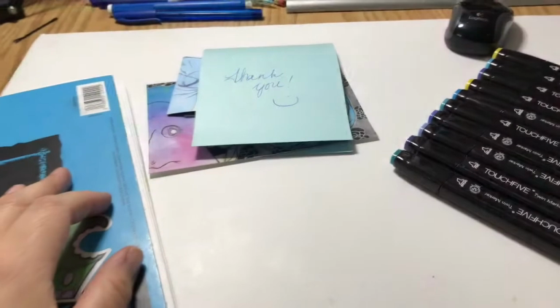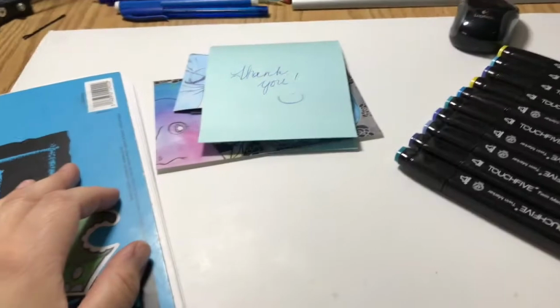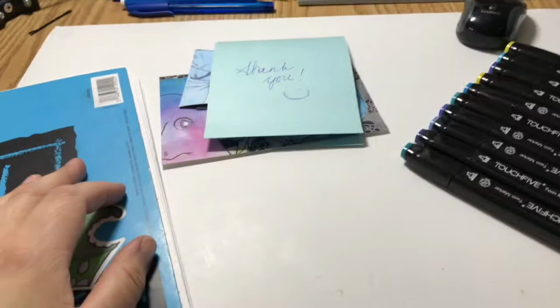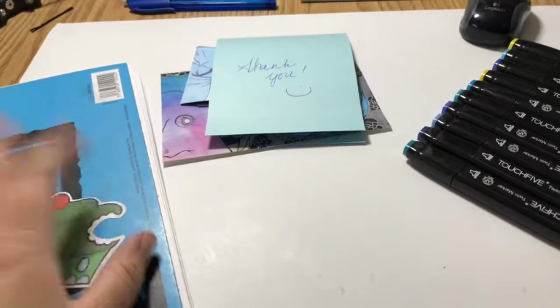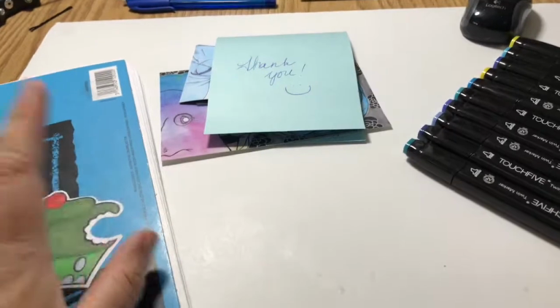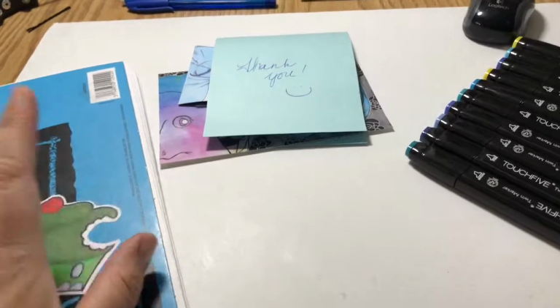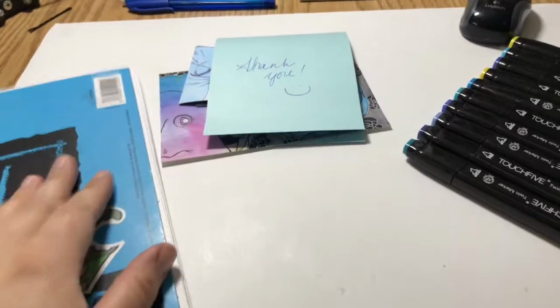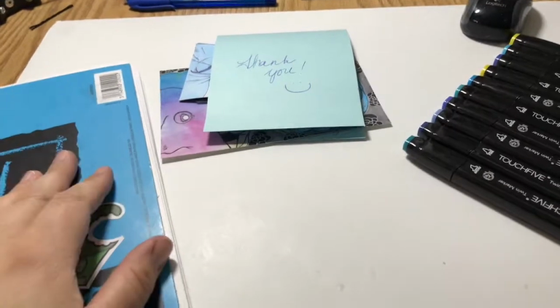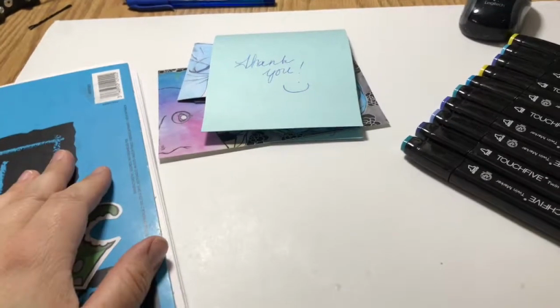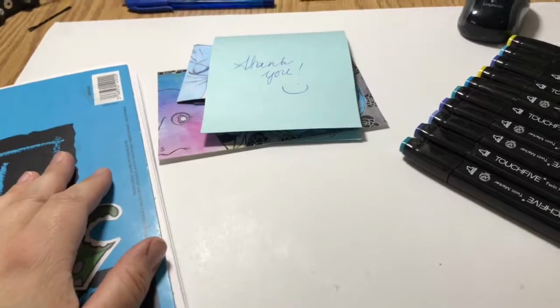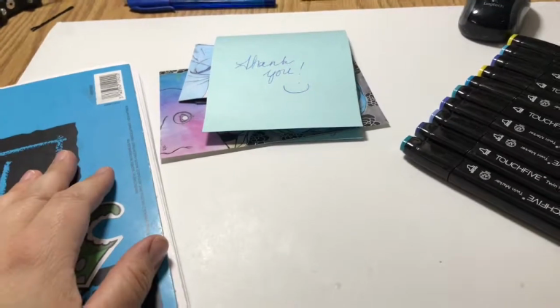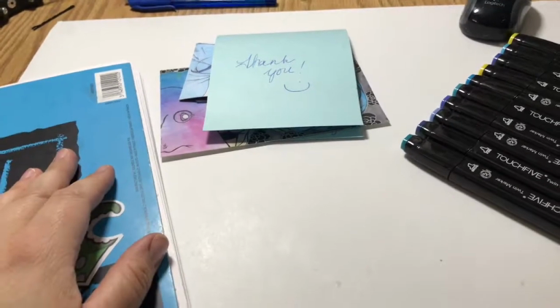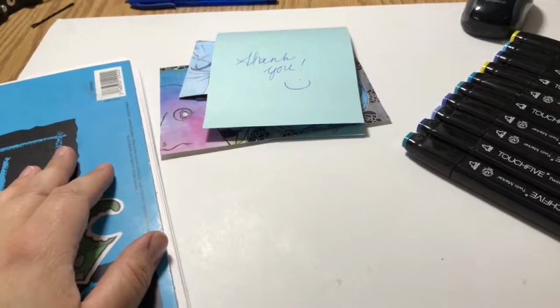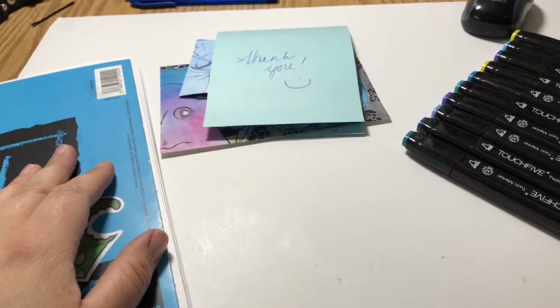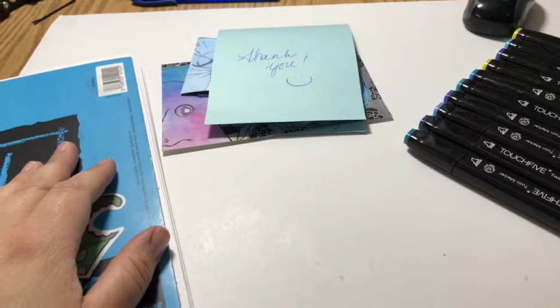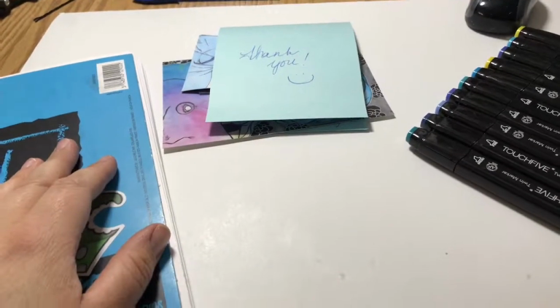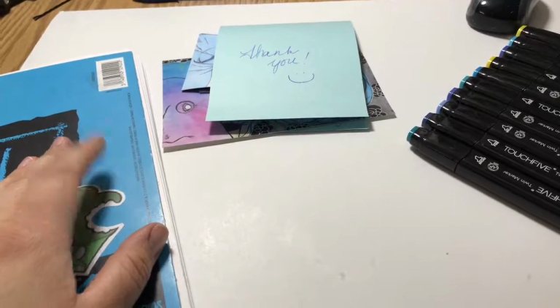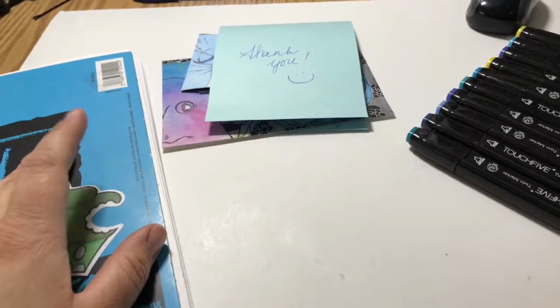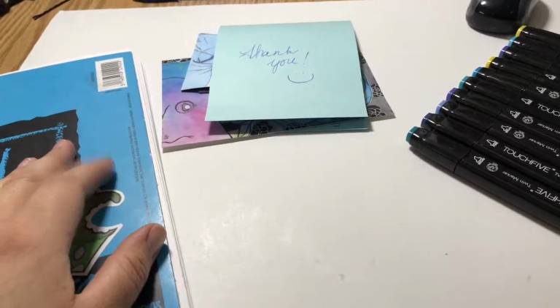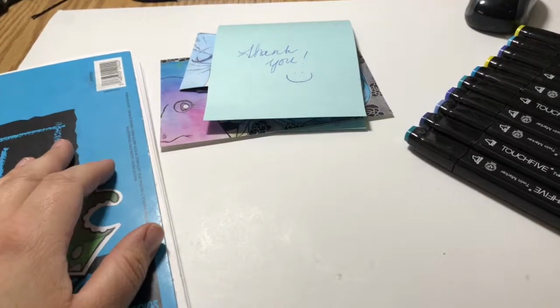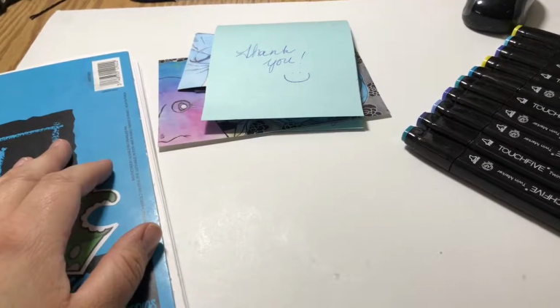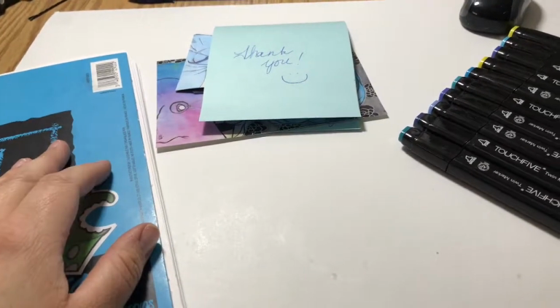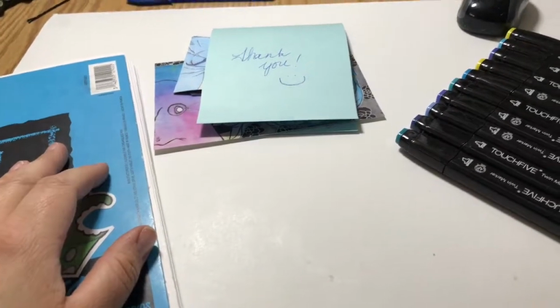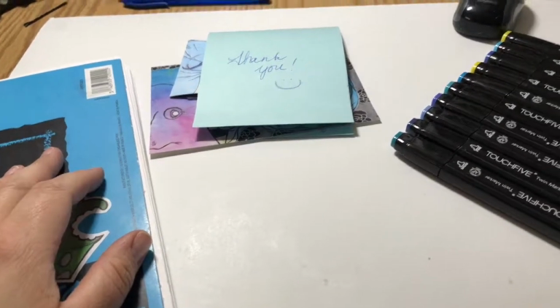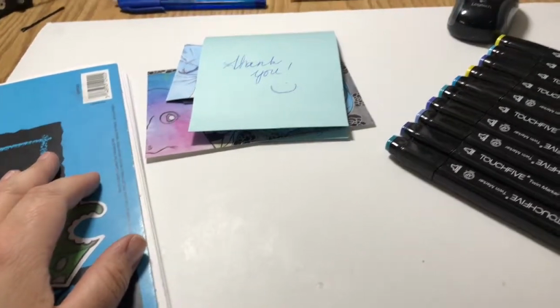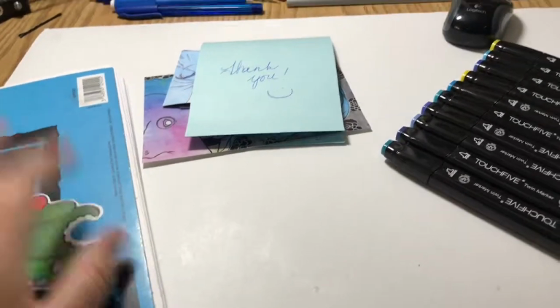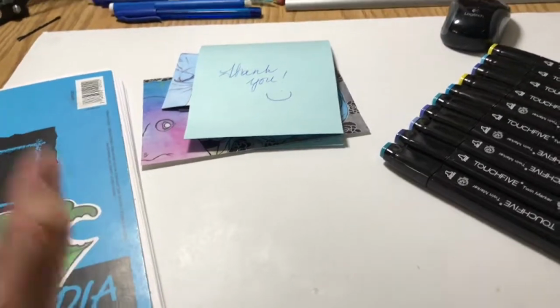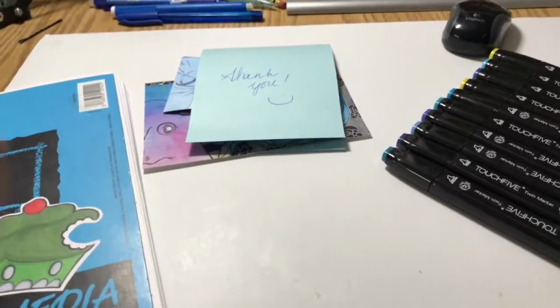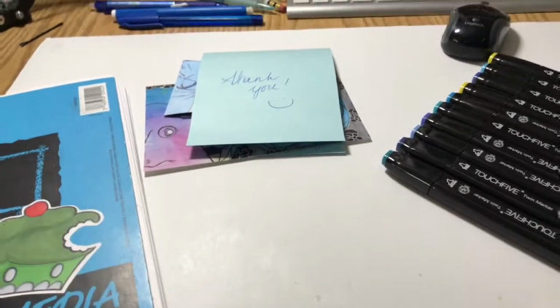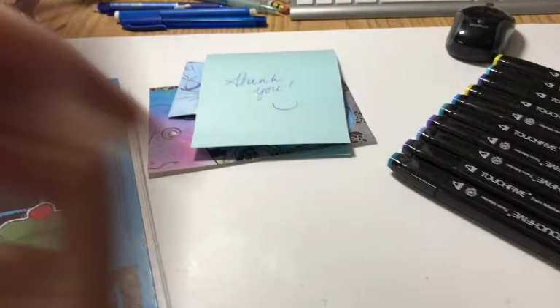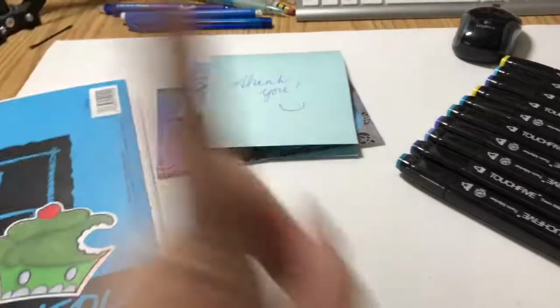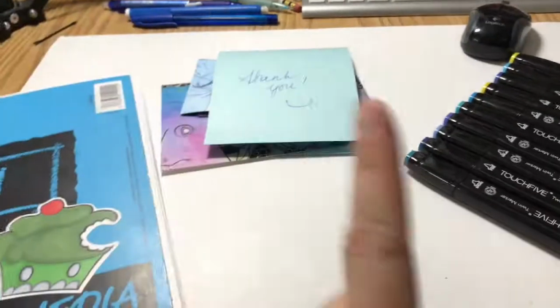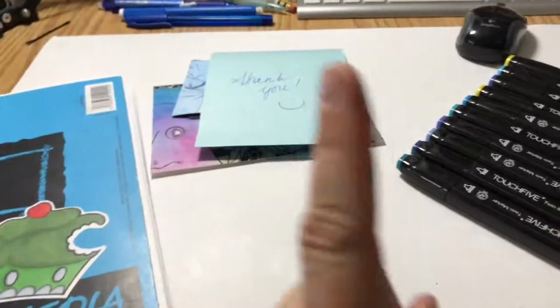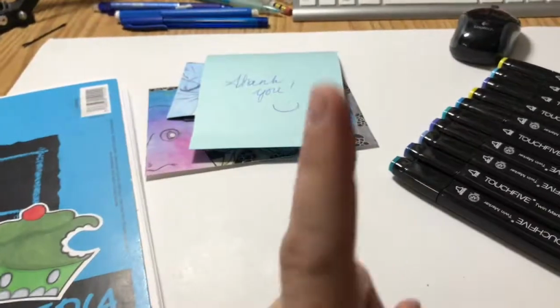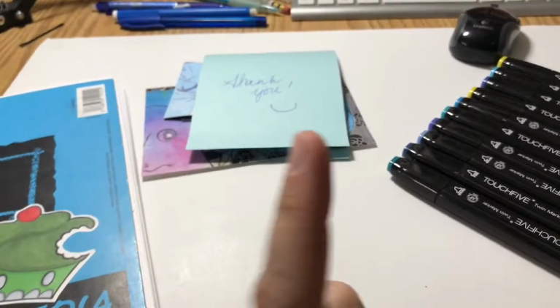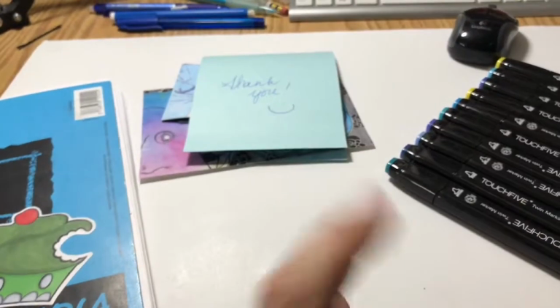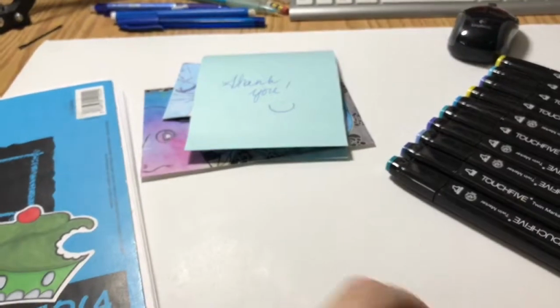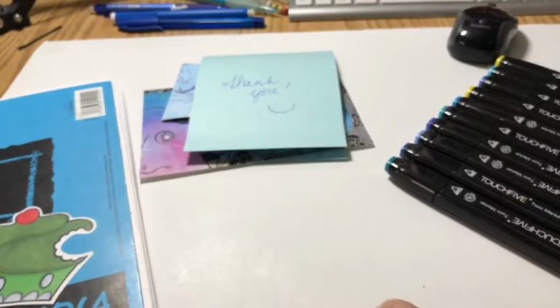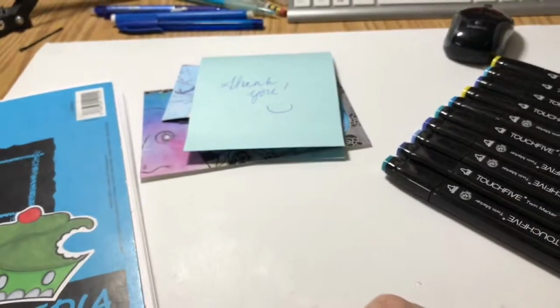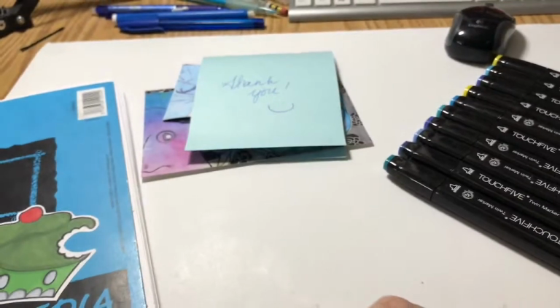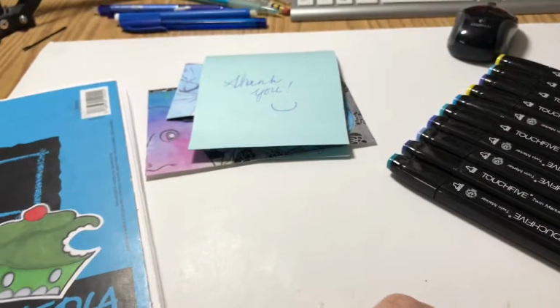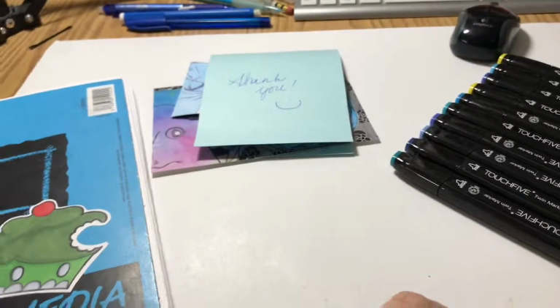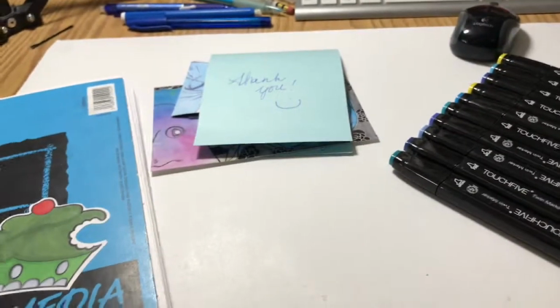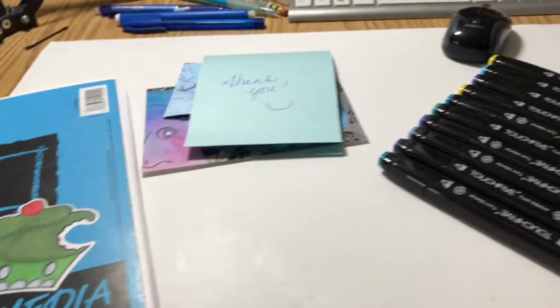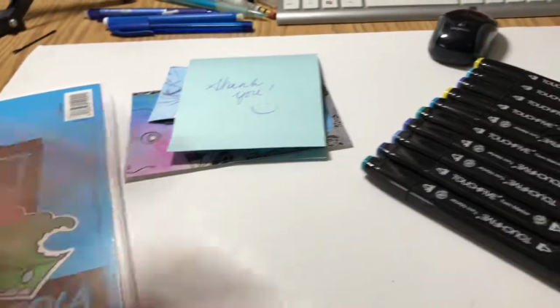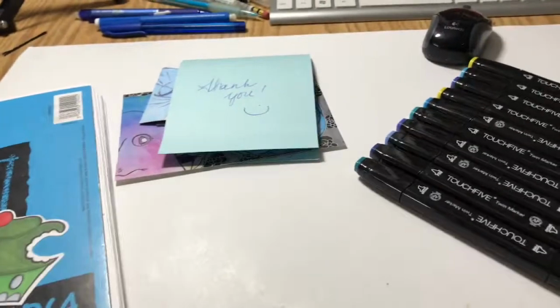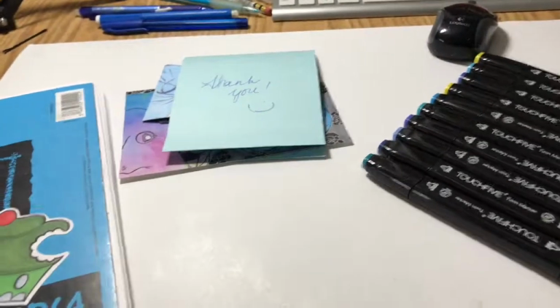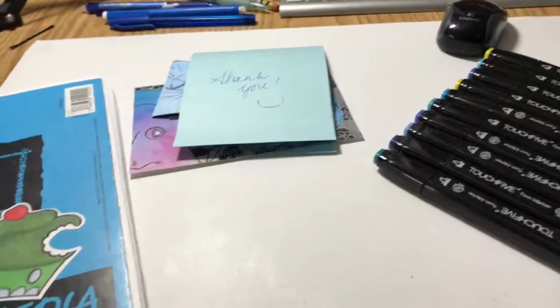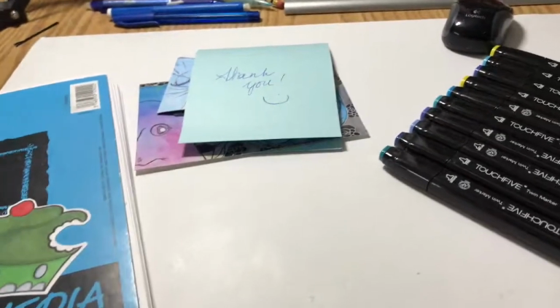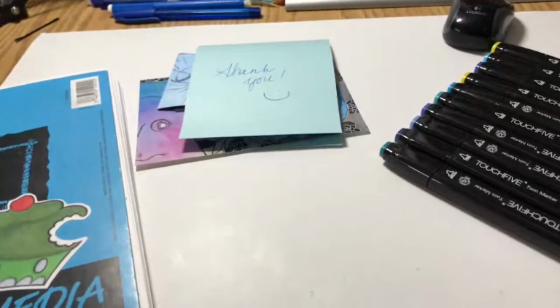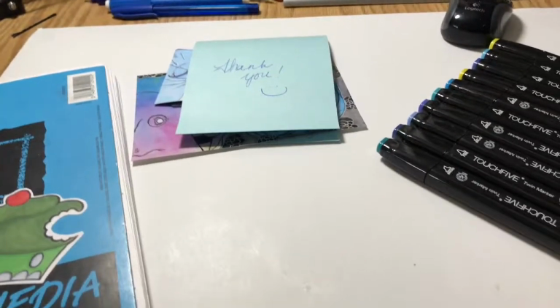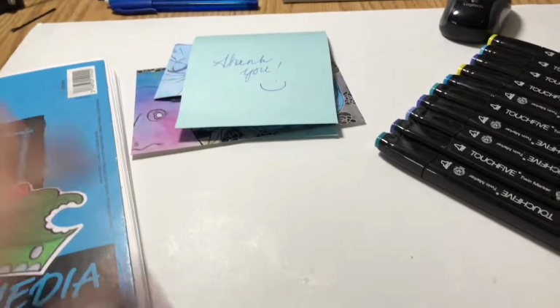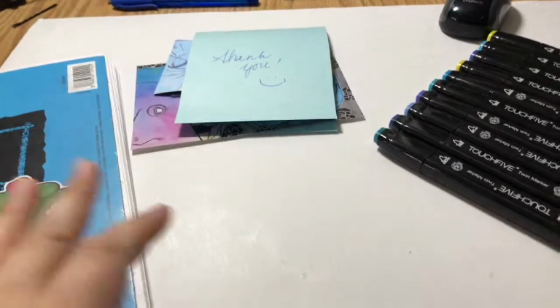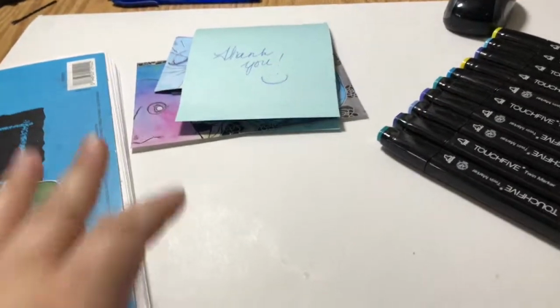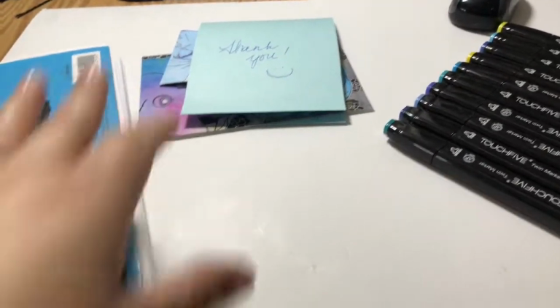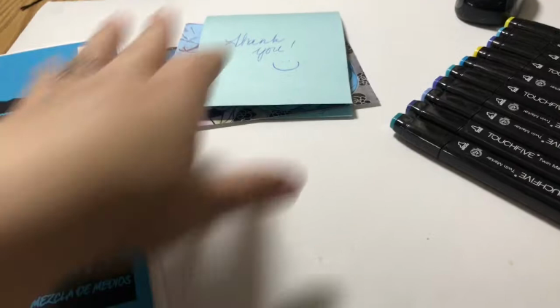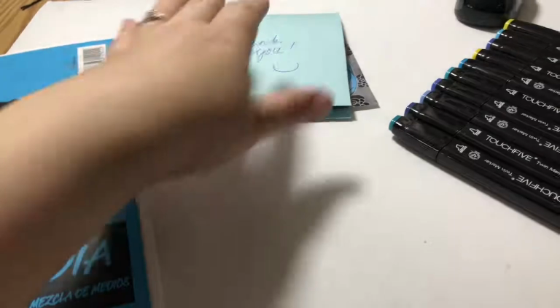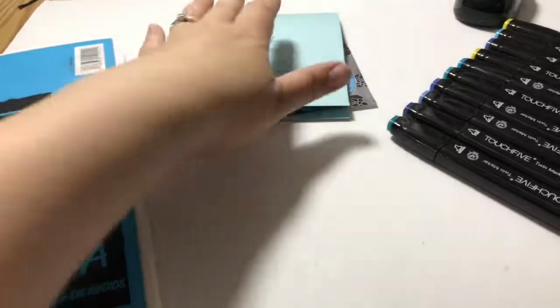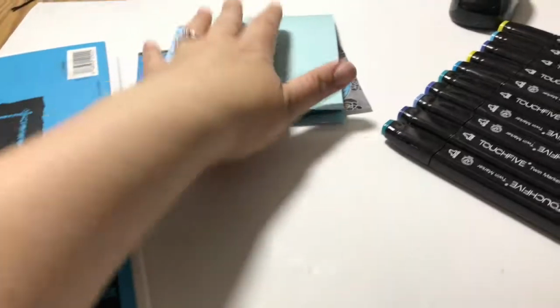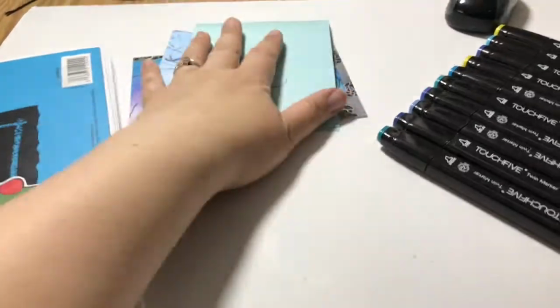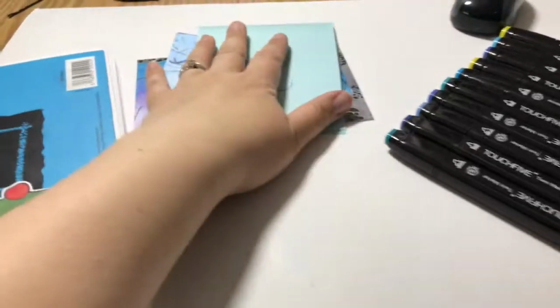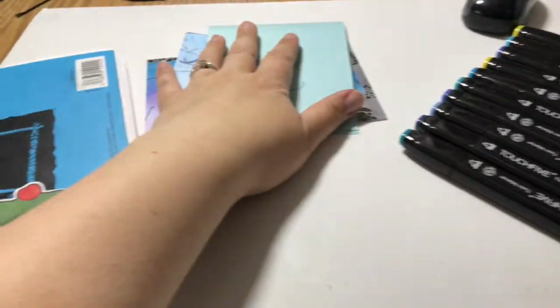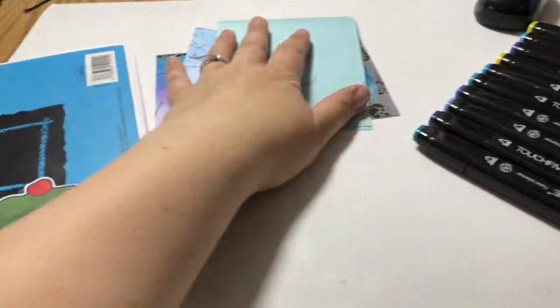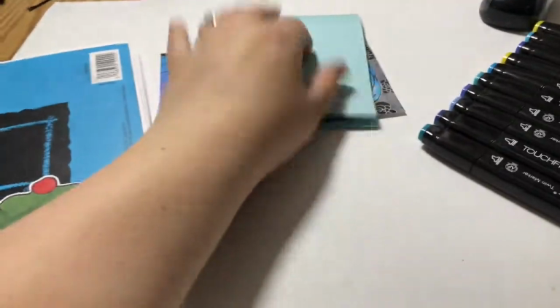Hey guys, it's Friday, it's May 11th, and I just wanted to share something with you that I got in the mail the other day — it was yesterday.